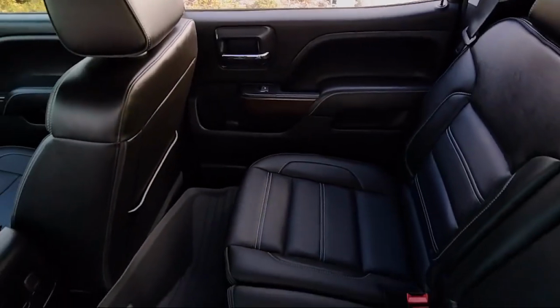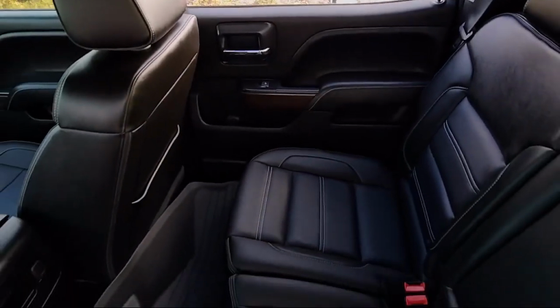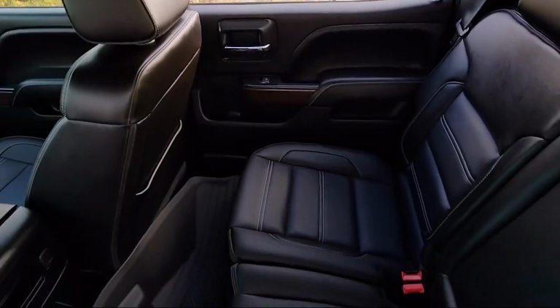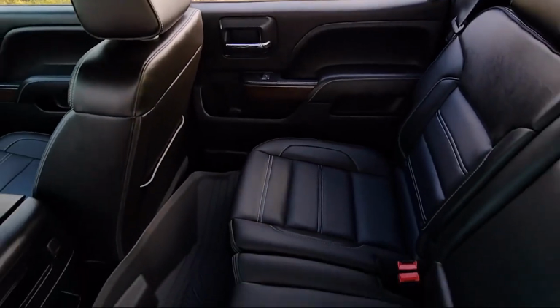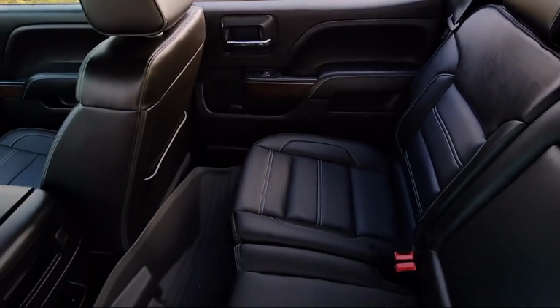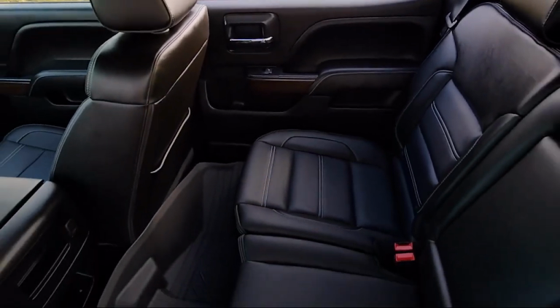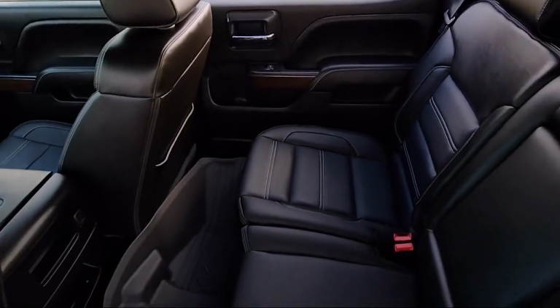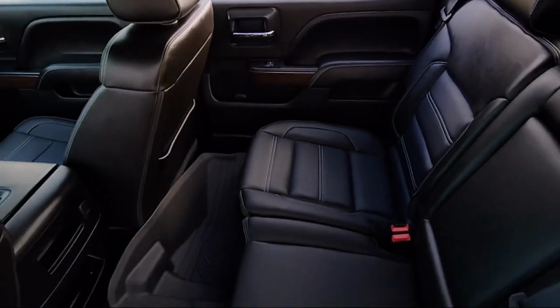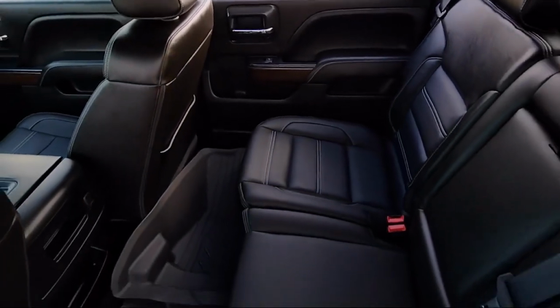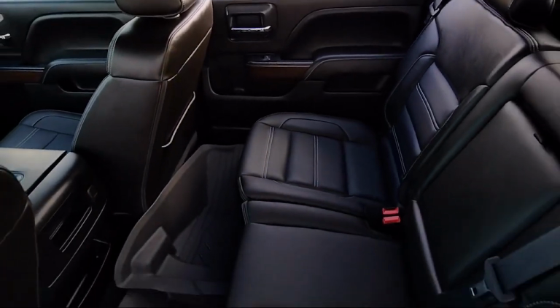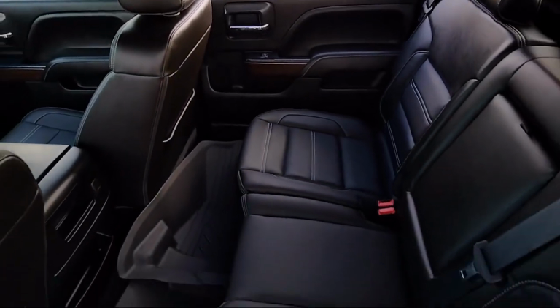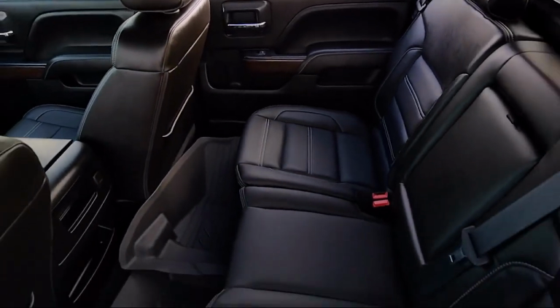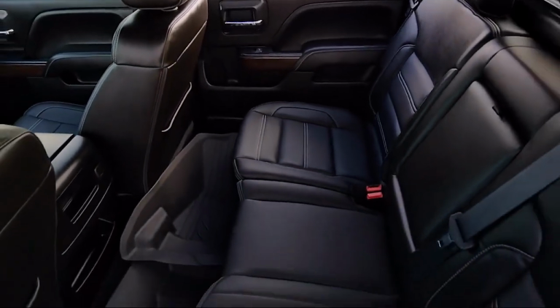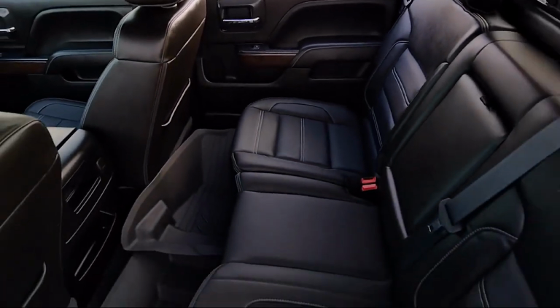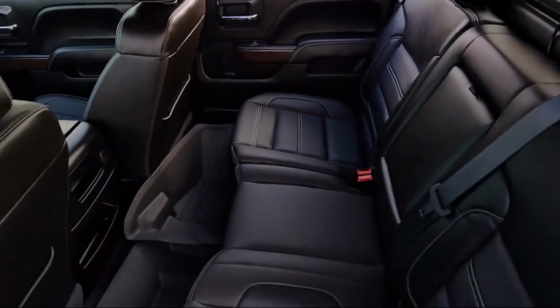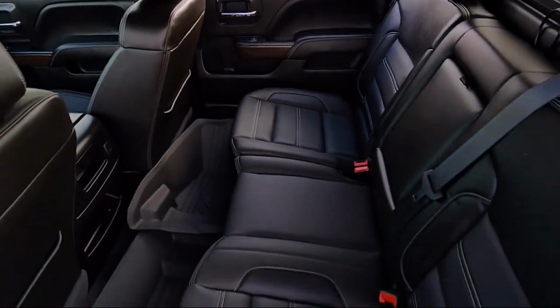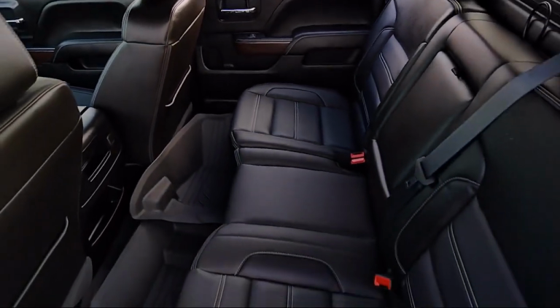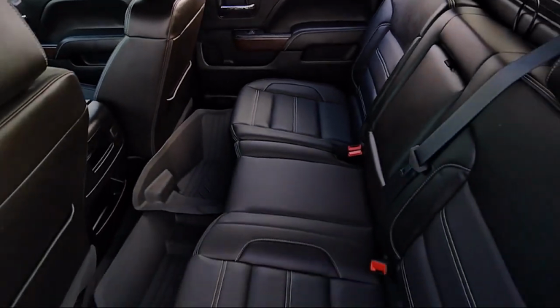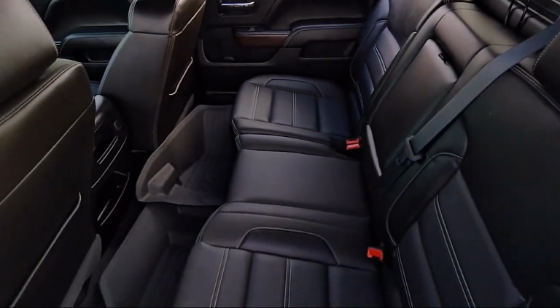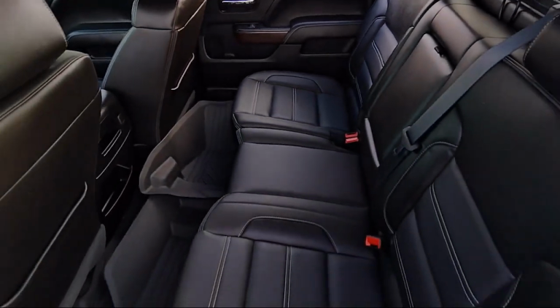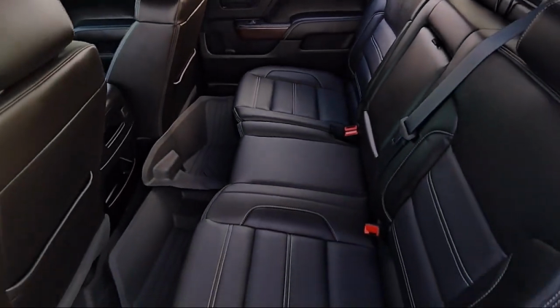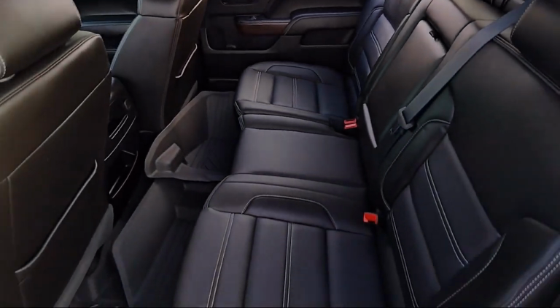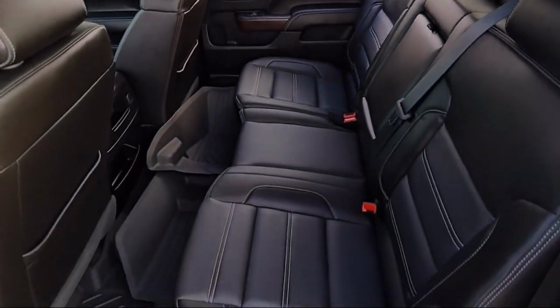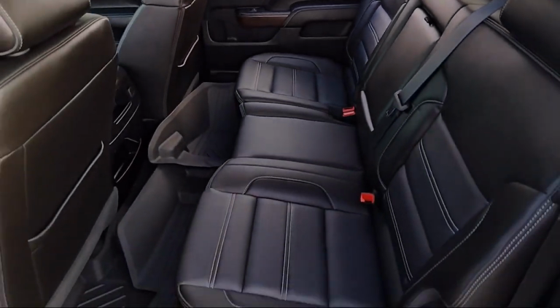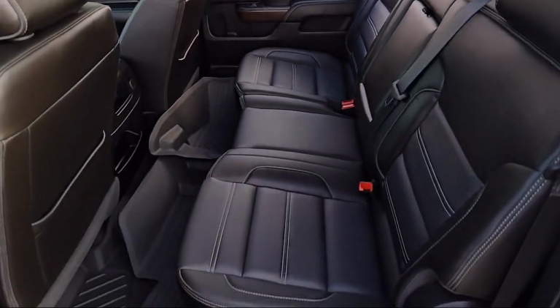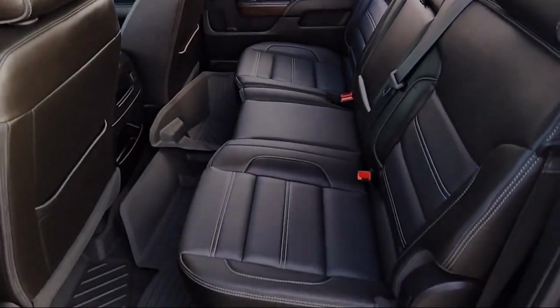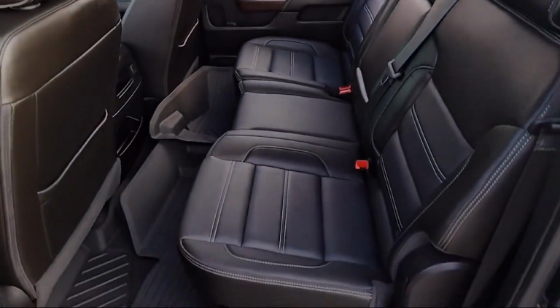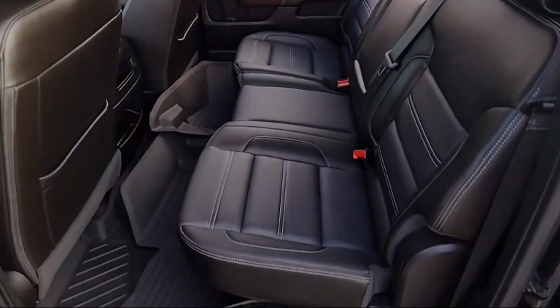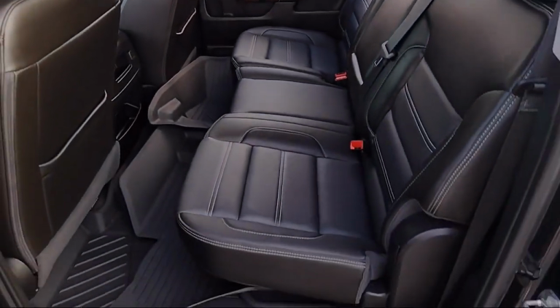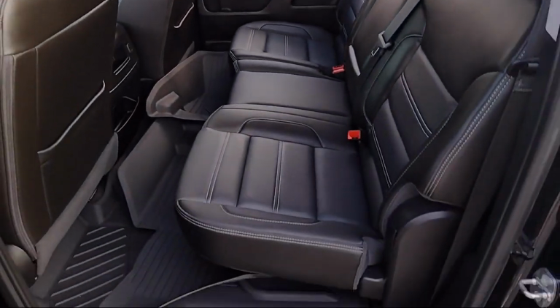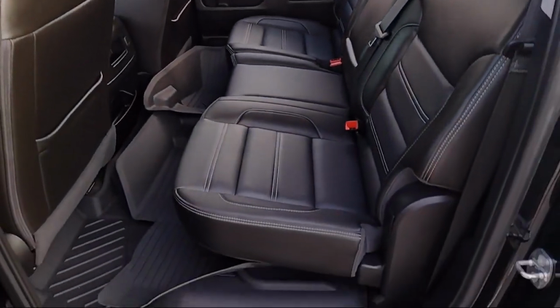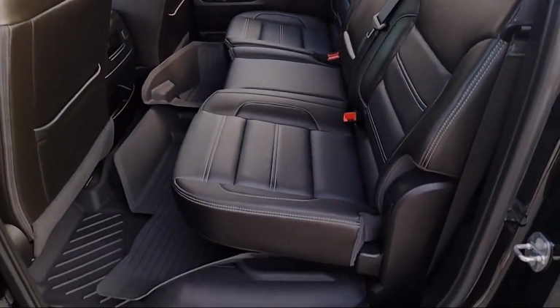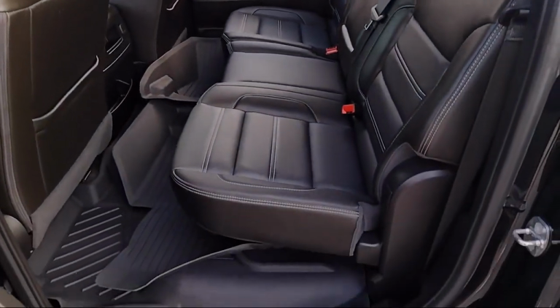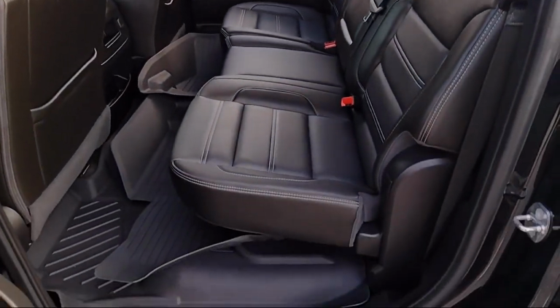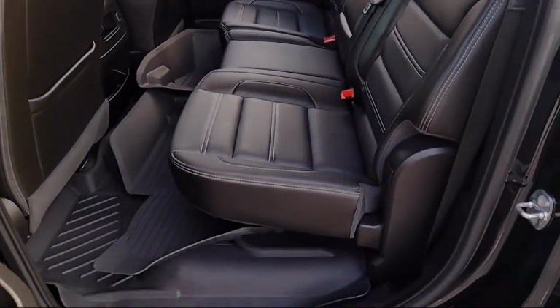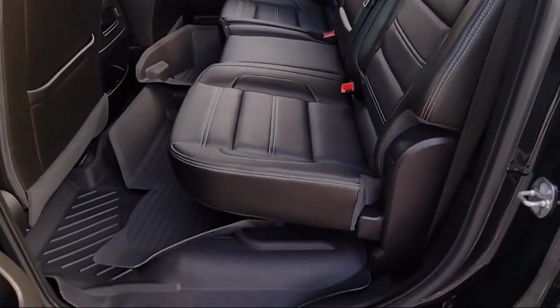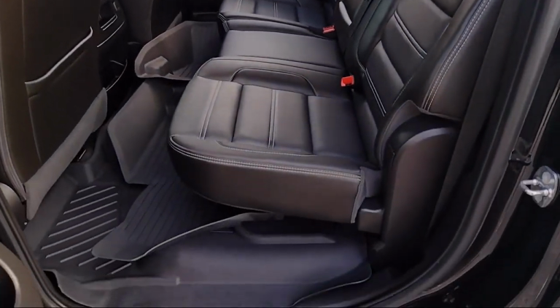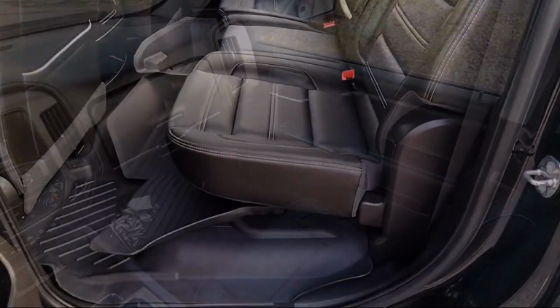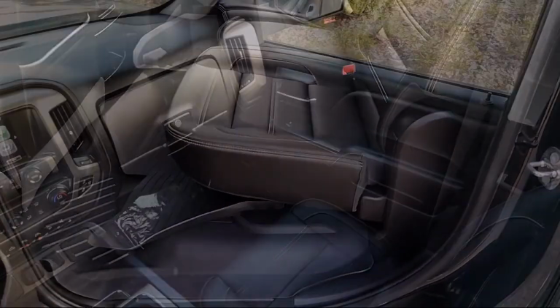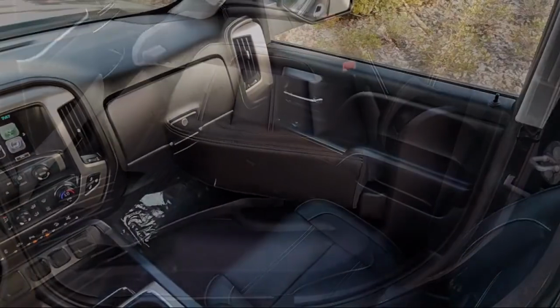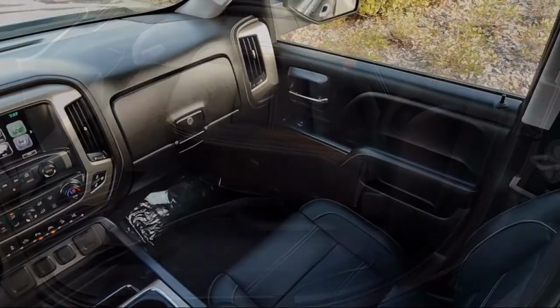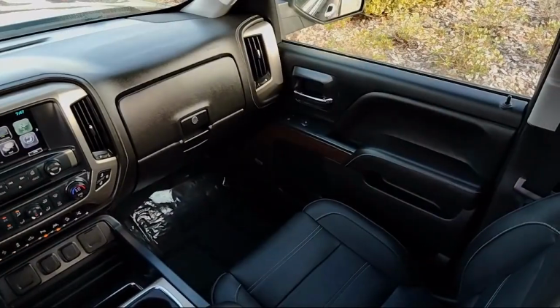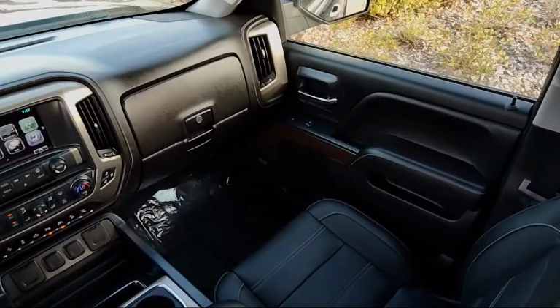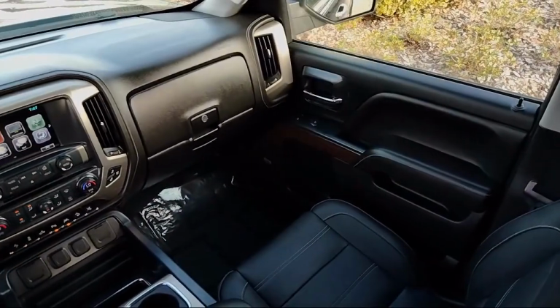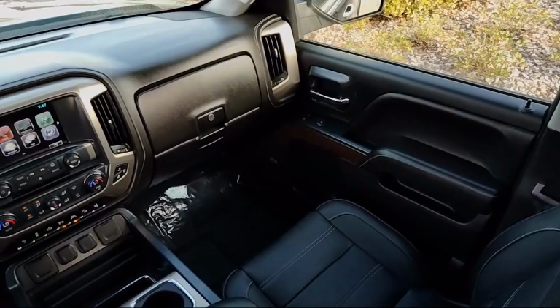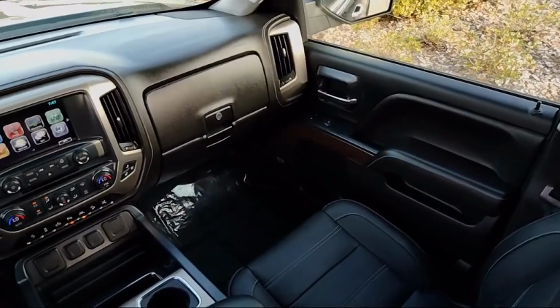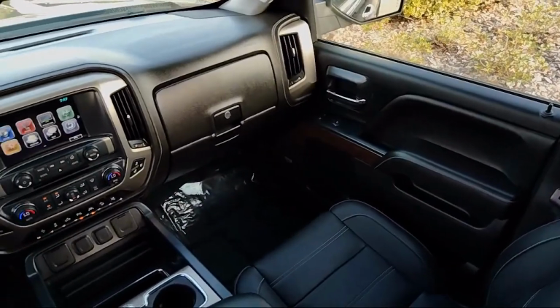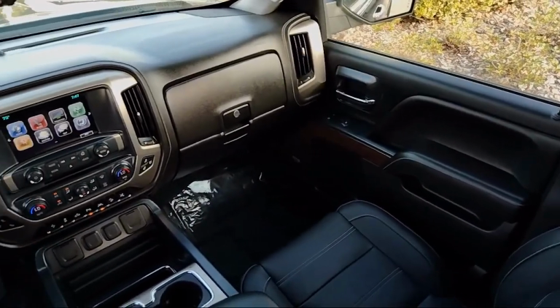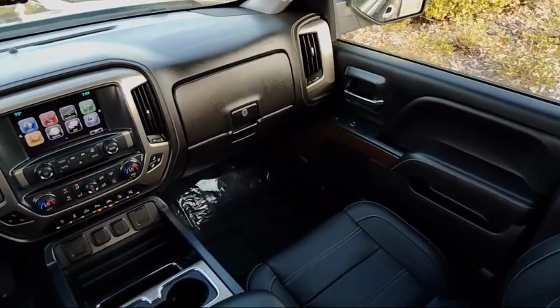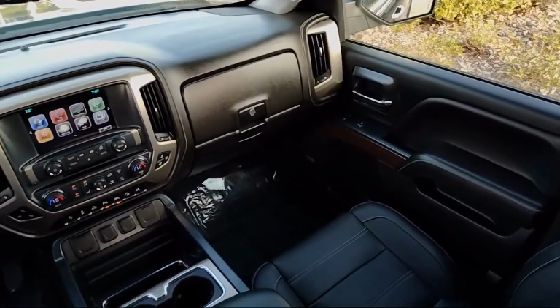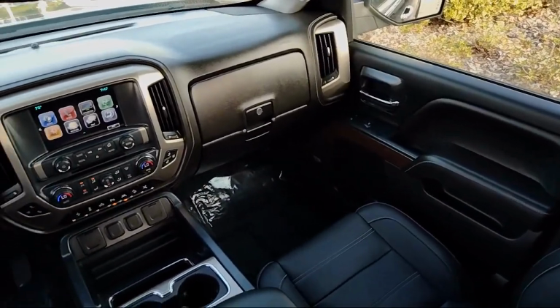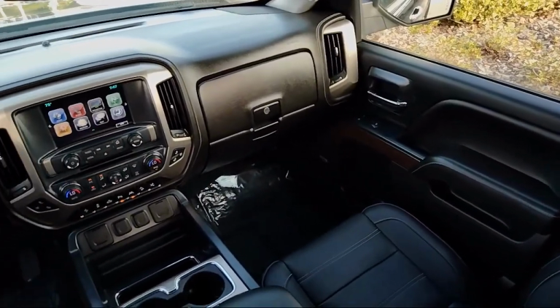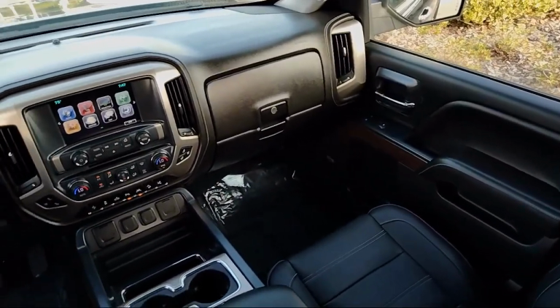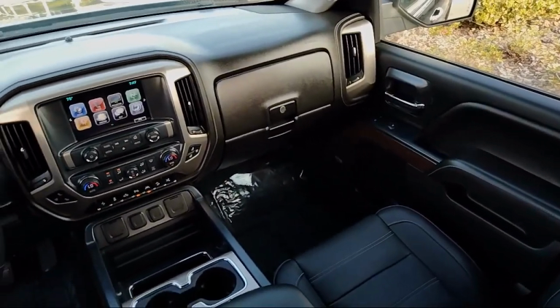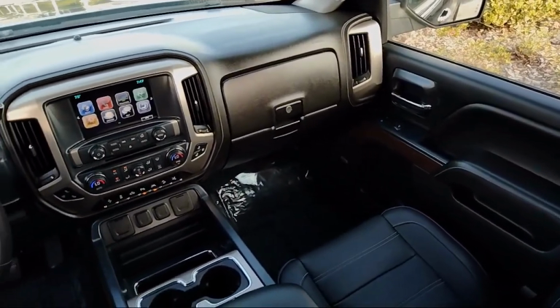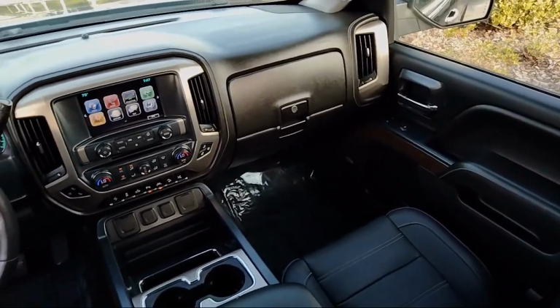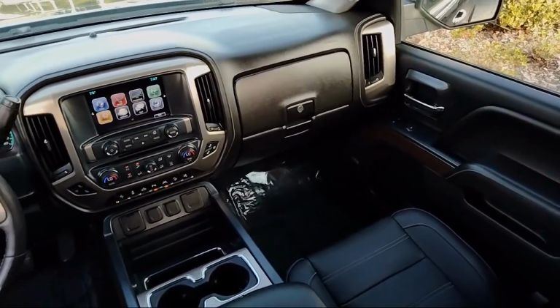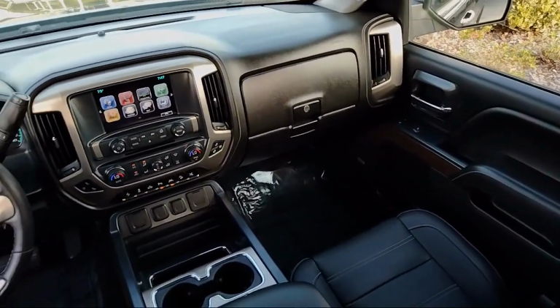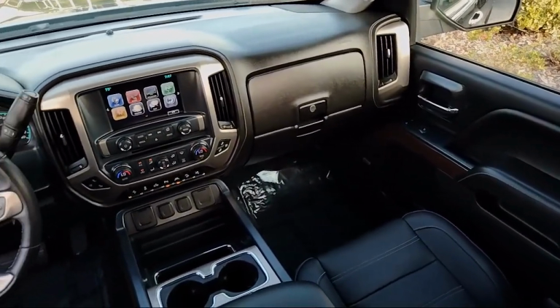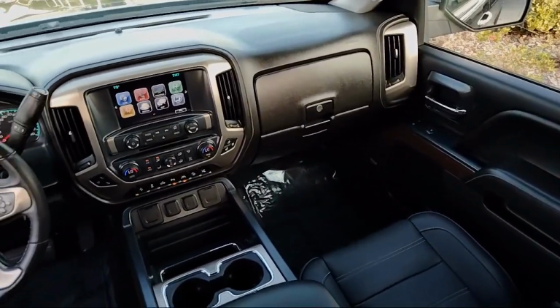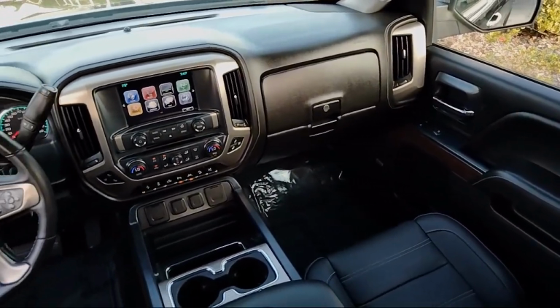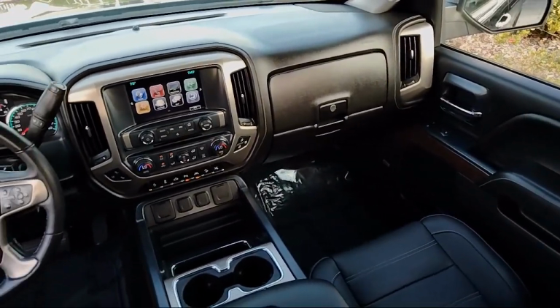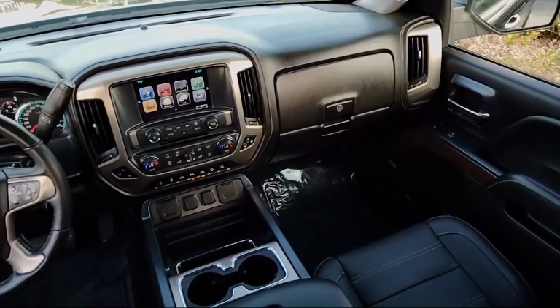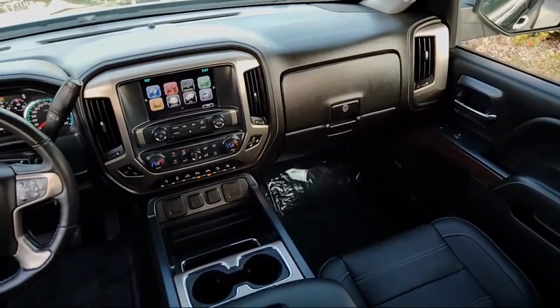Bose premium audio system, HD radio, and has less than 50,000 miles on the odometer.